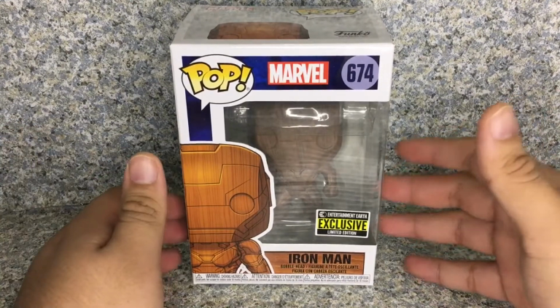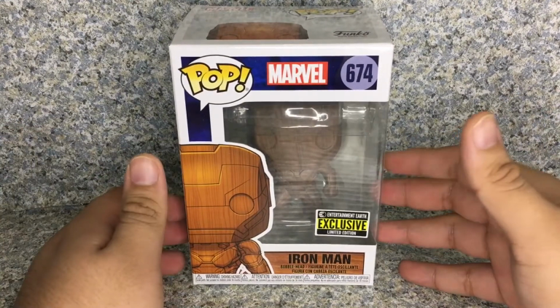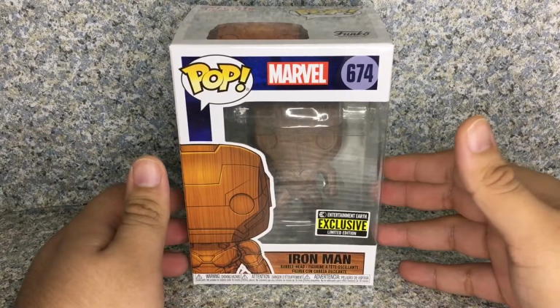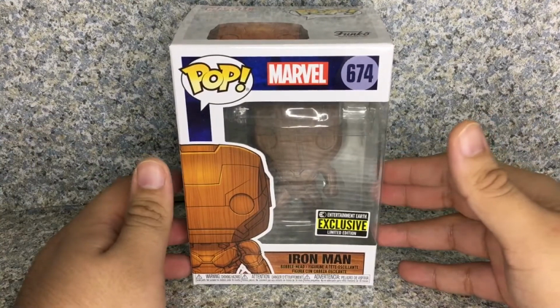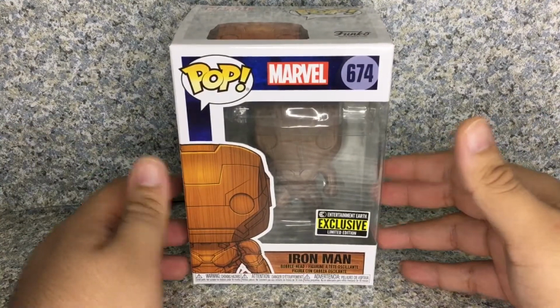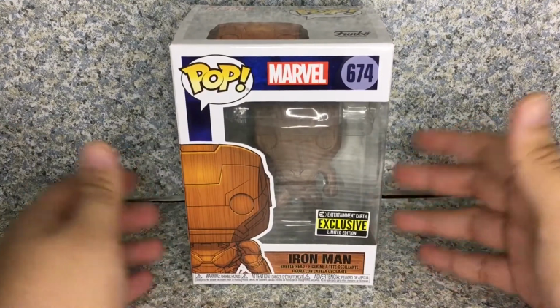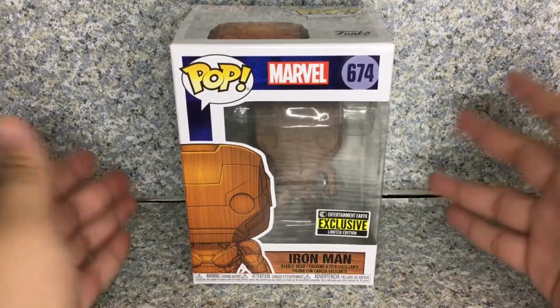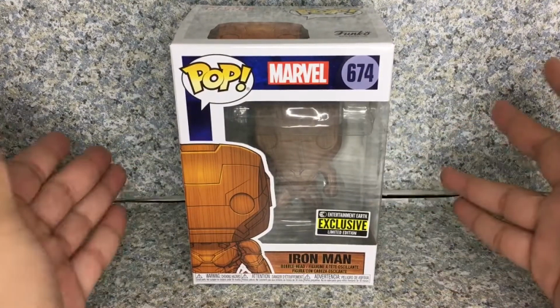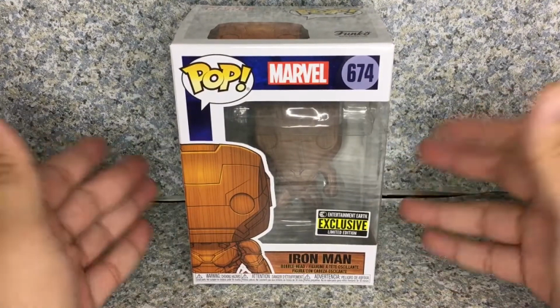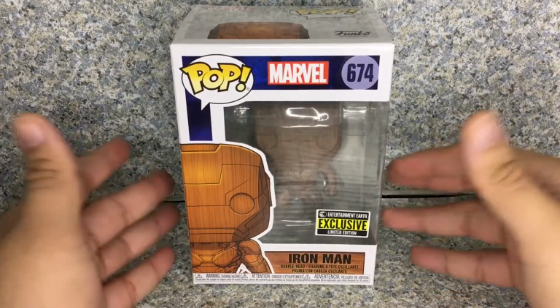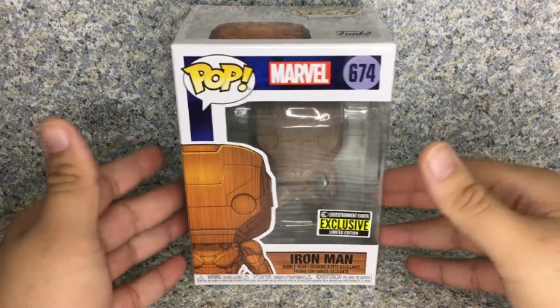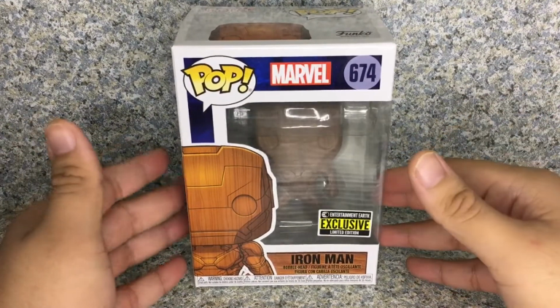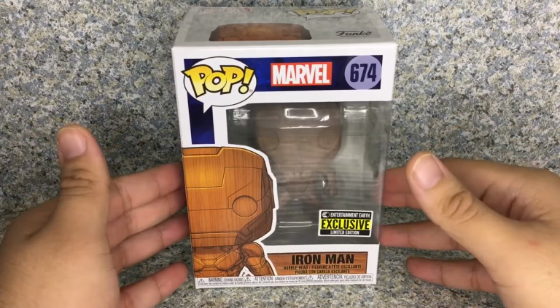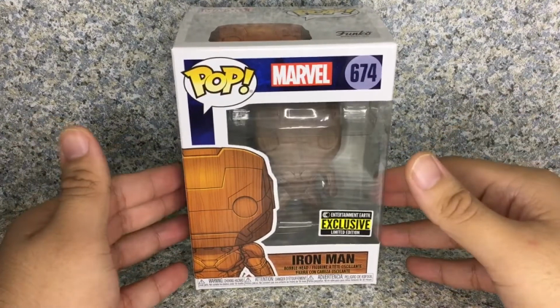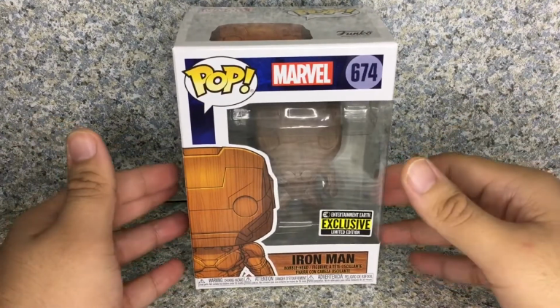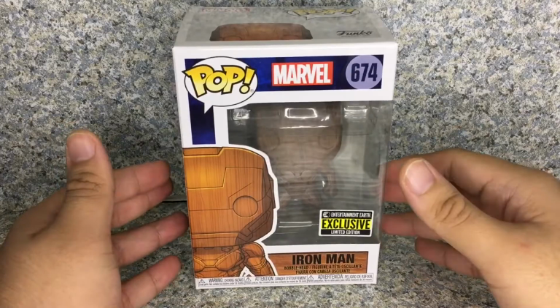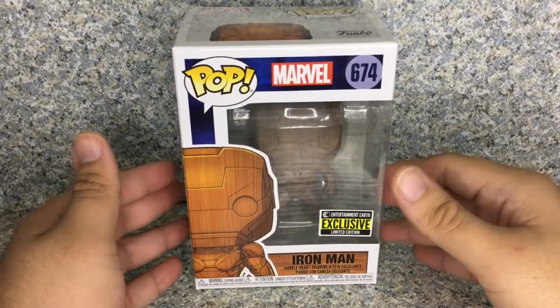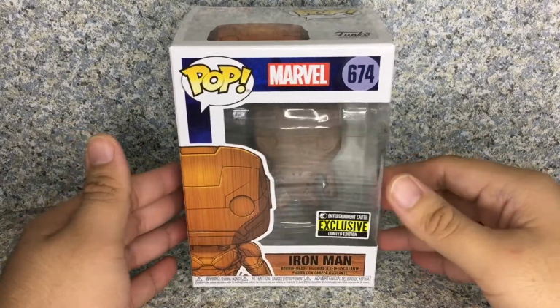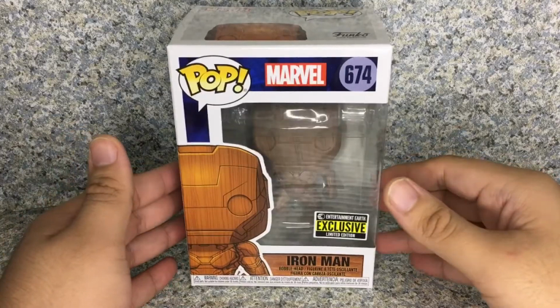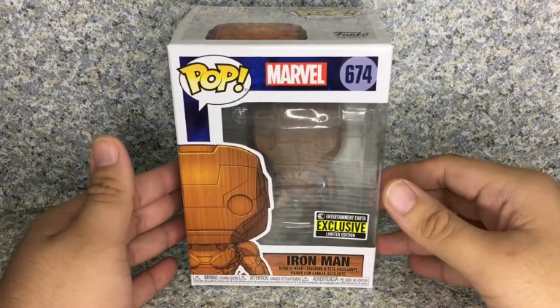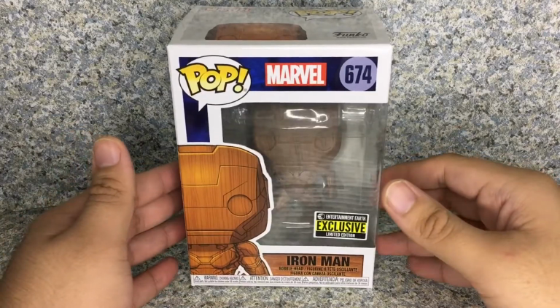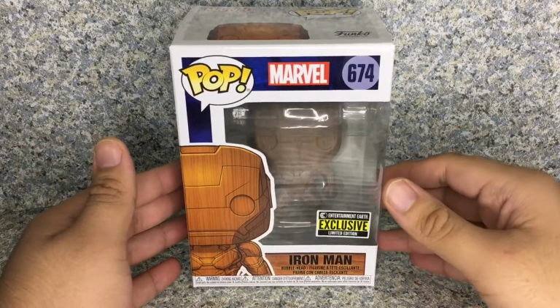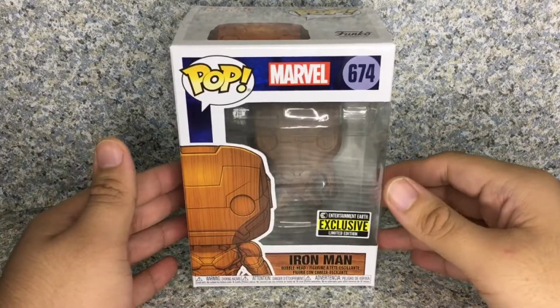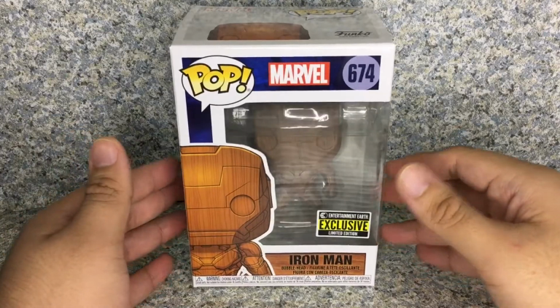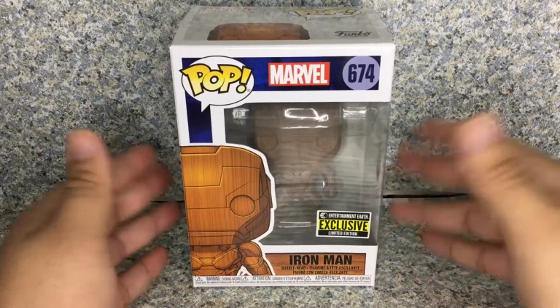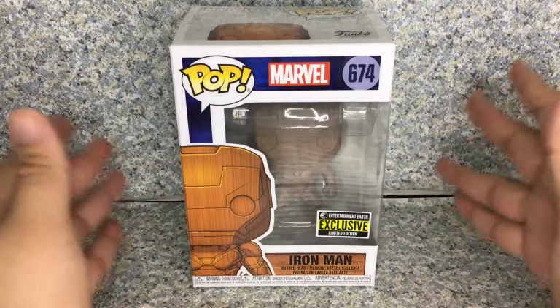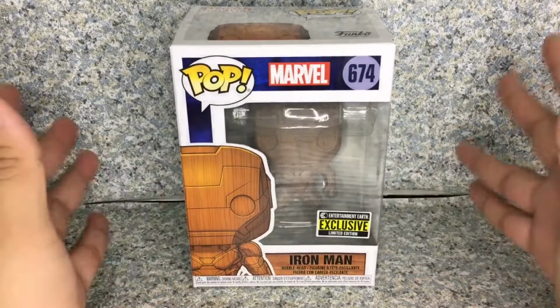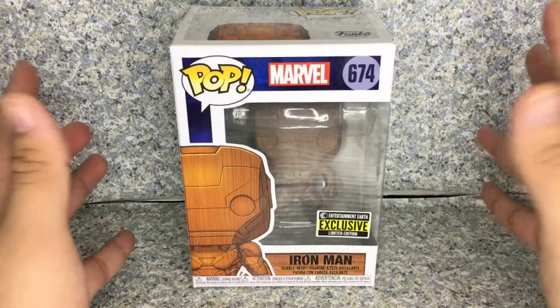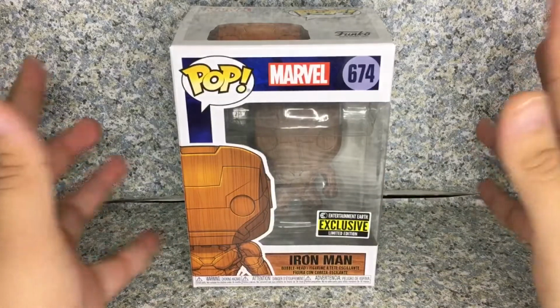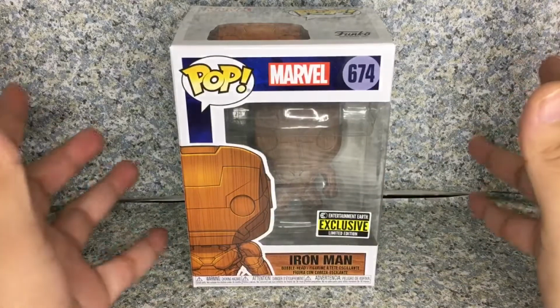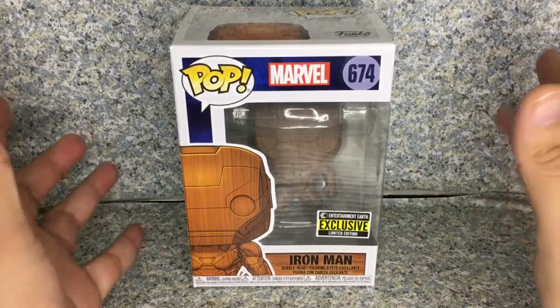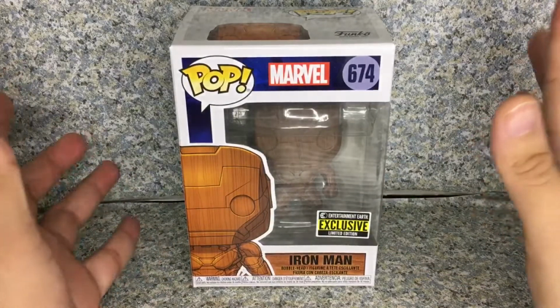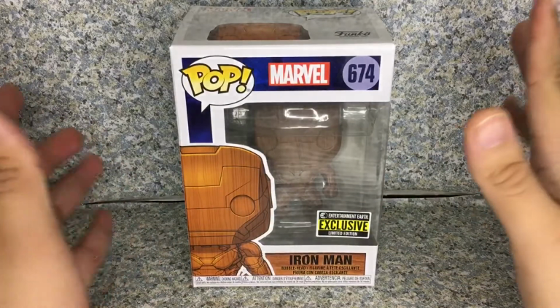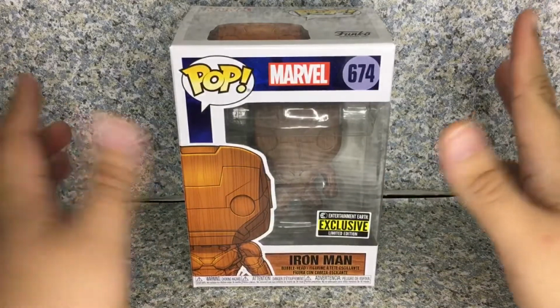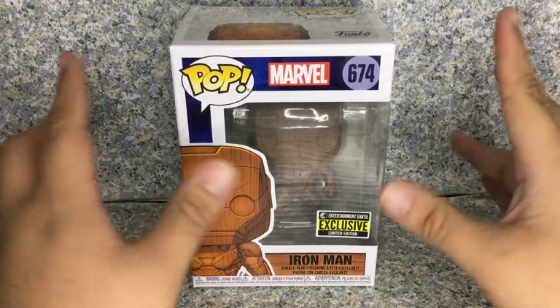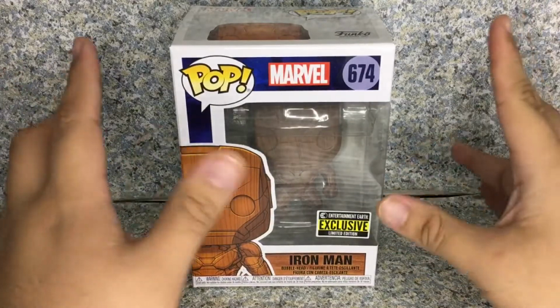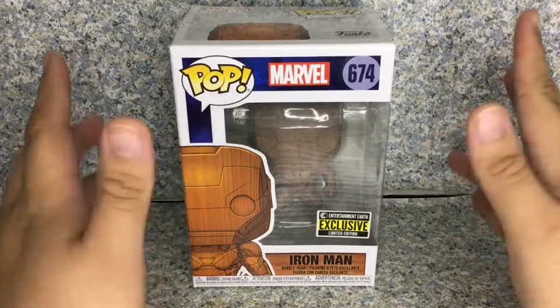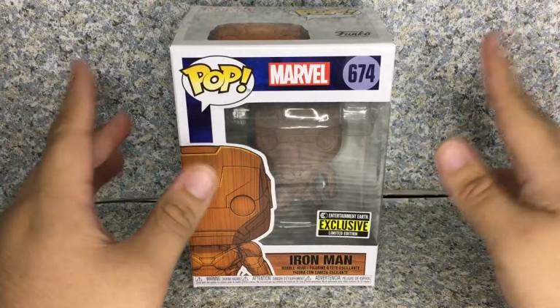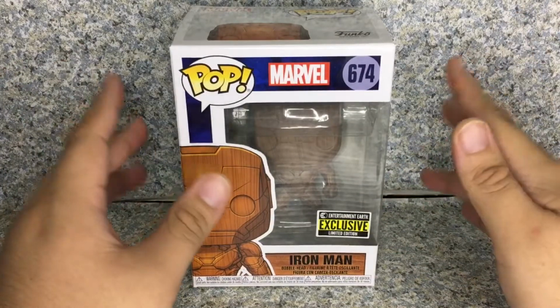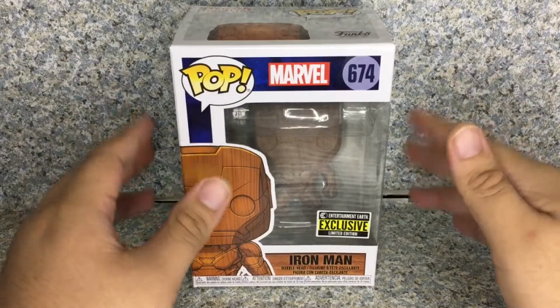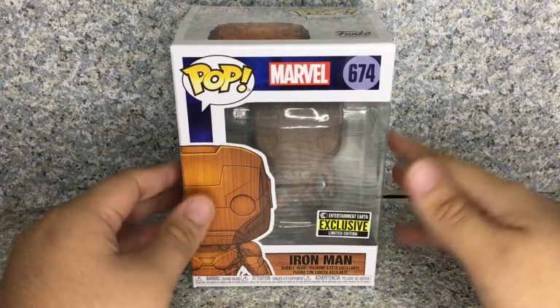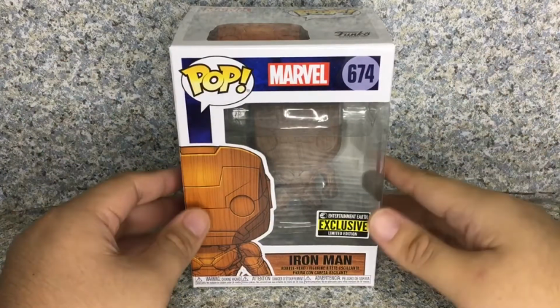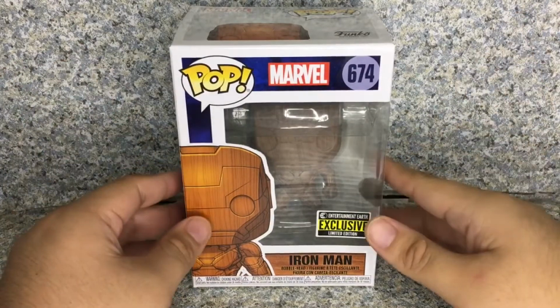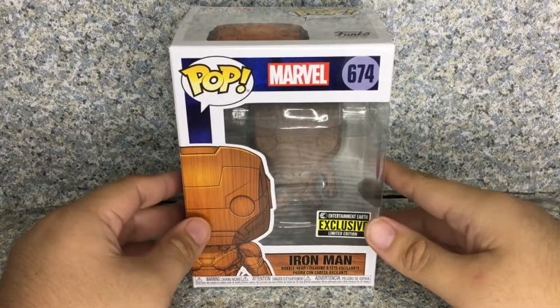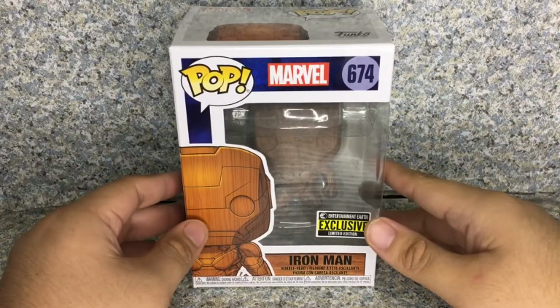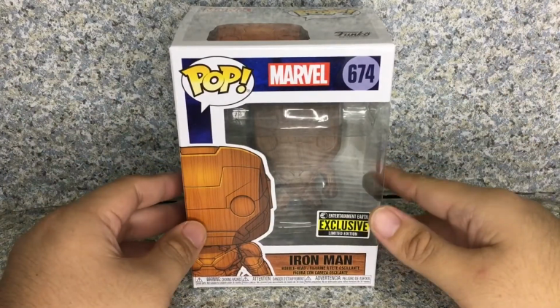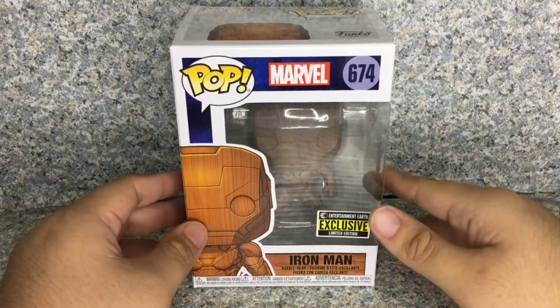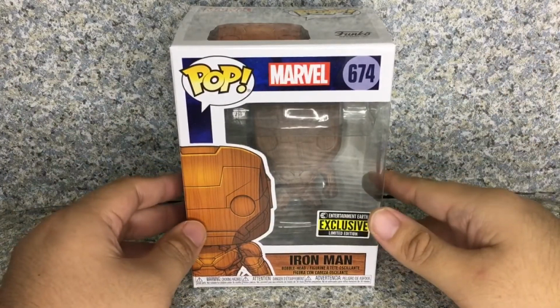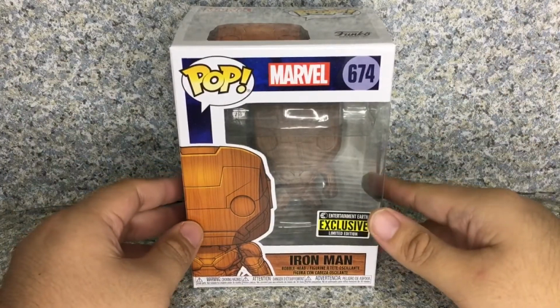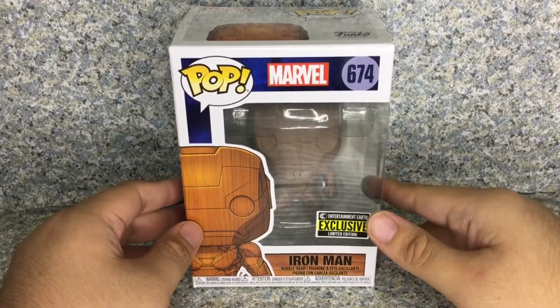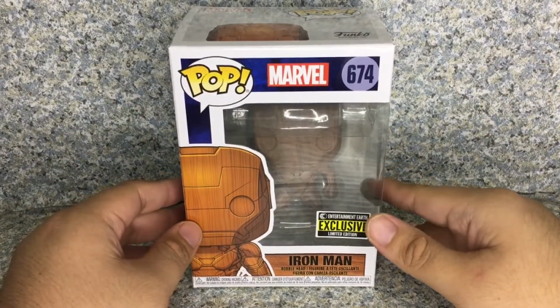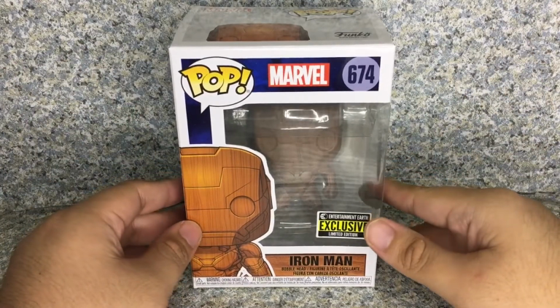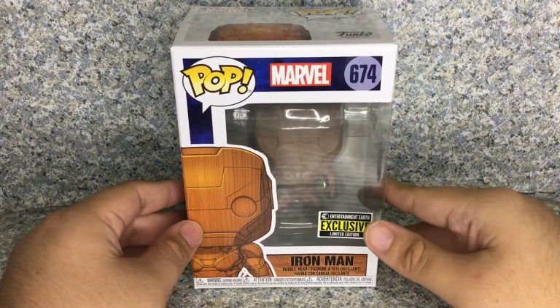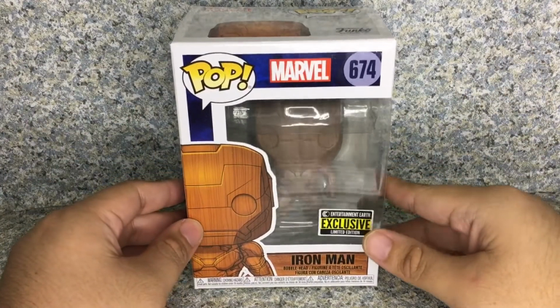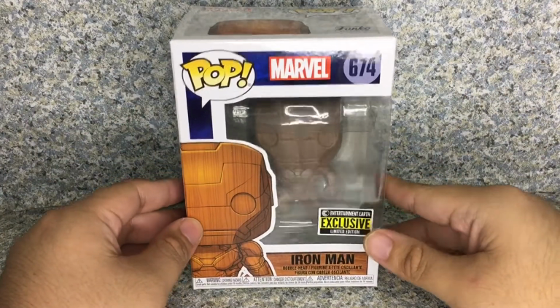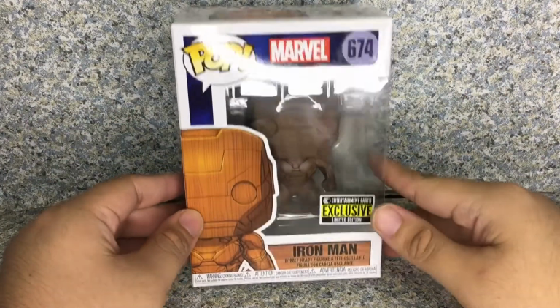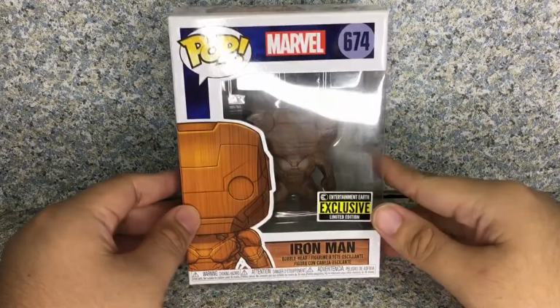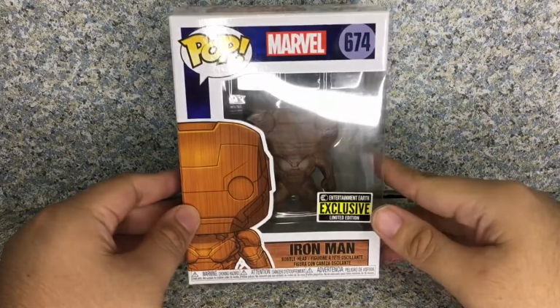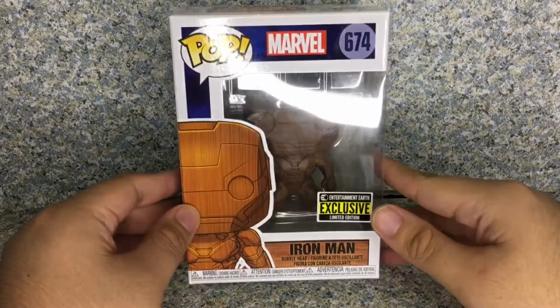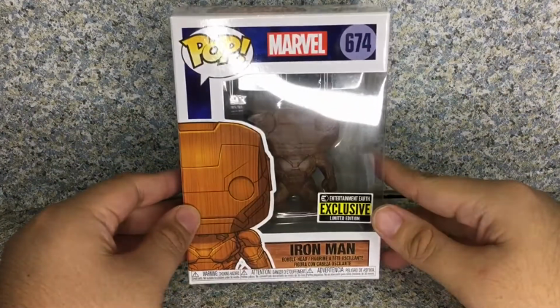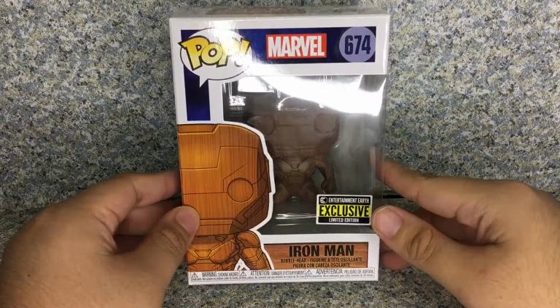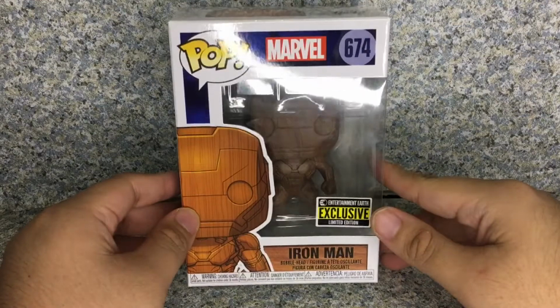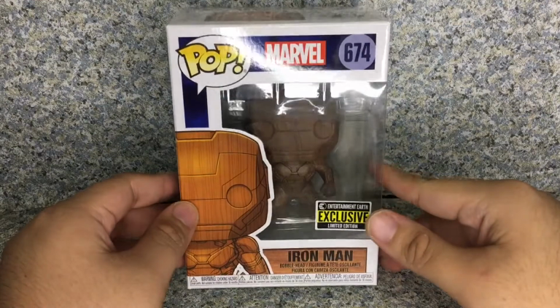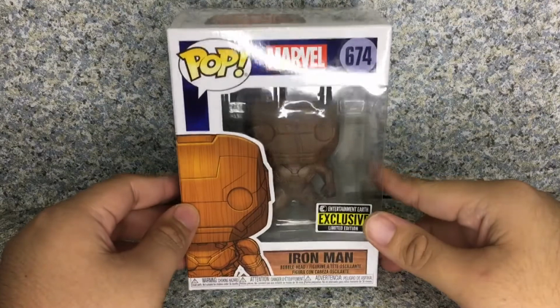Another wooden deco looking pop. I do enjoy the wooden deco look, but this time it's Iron Man.